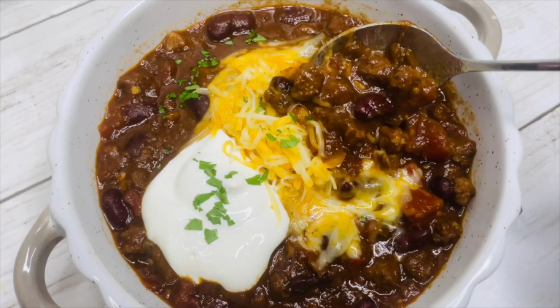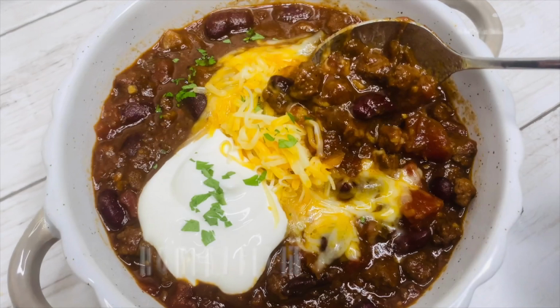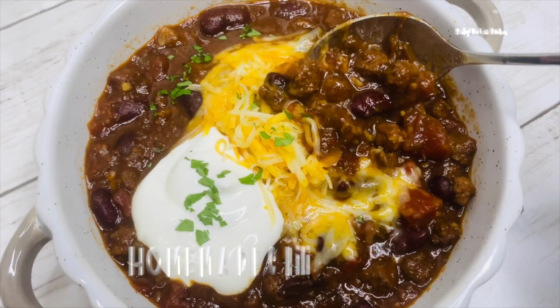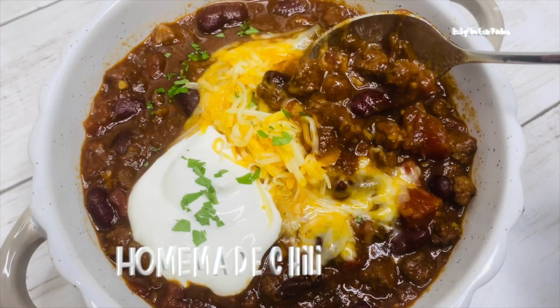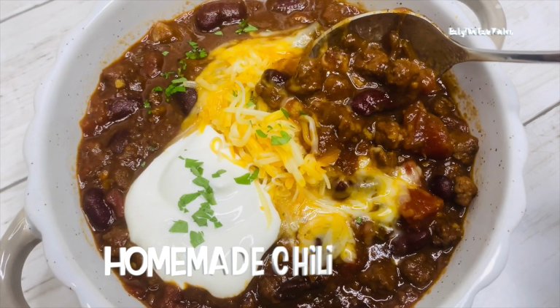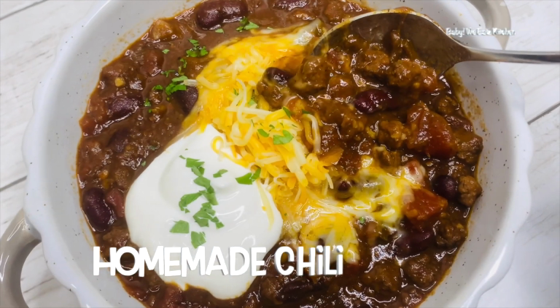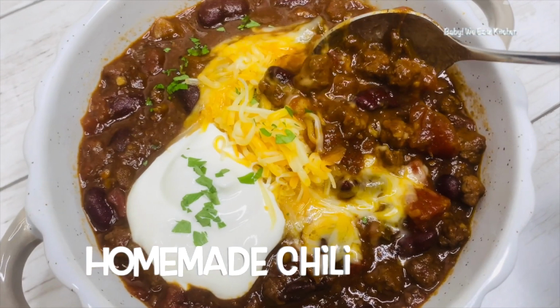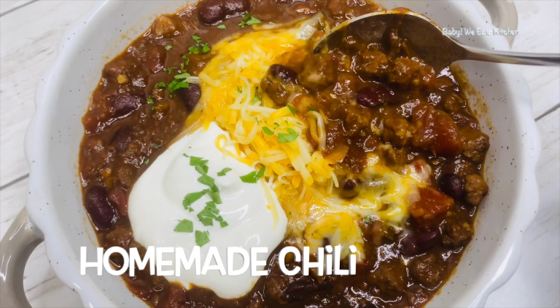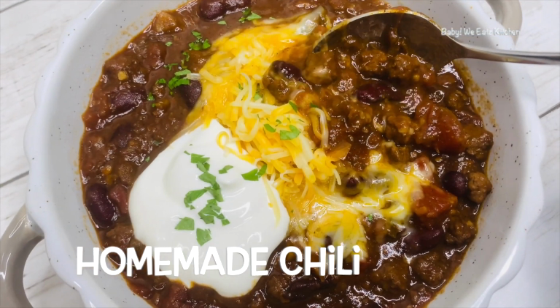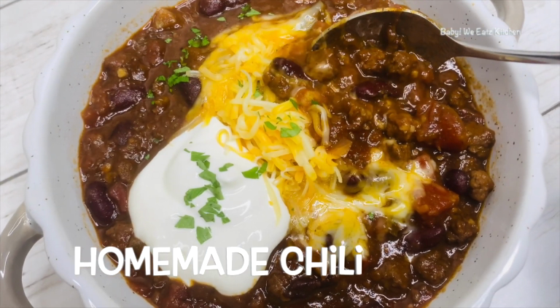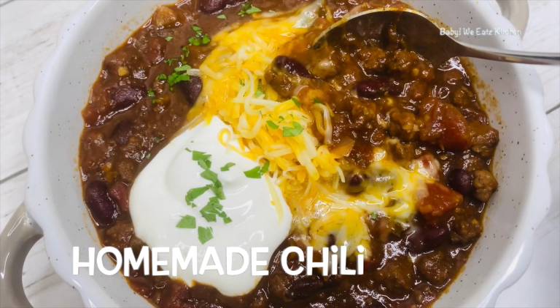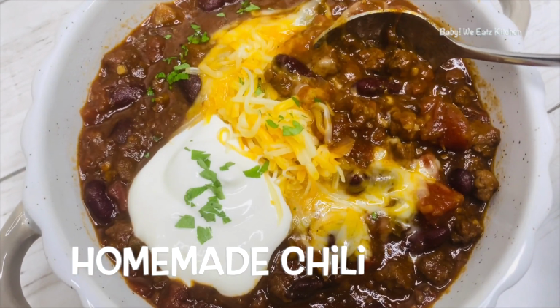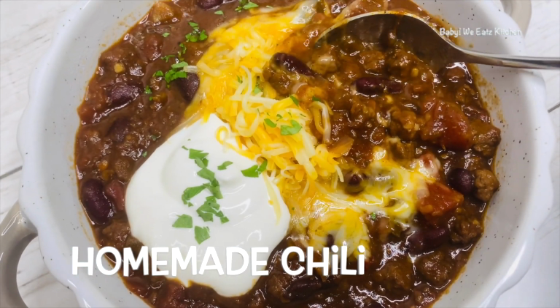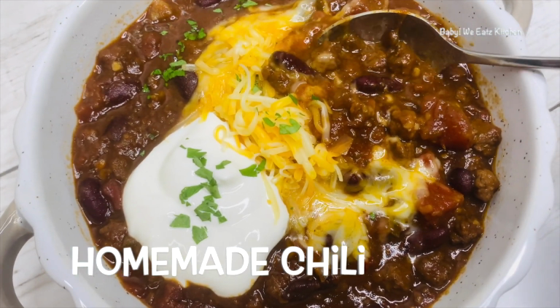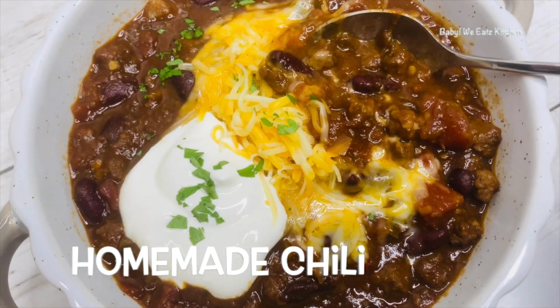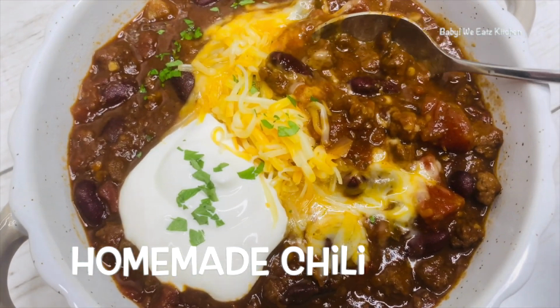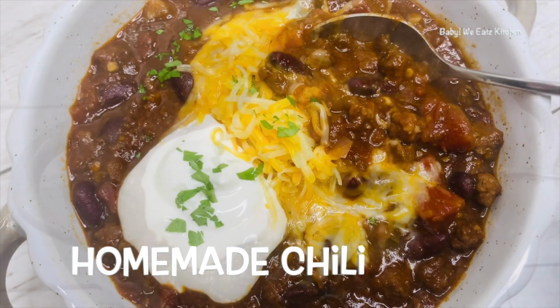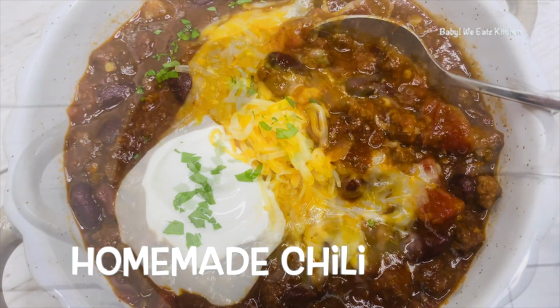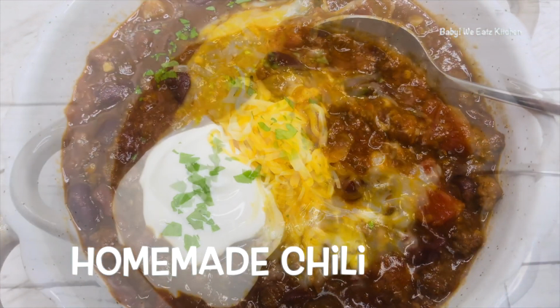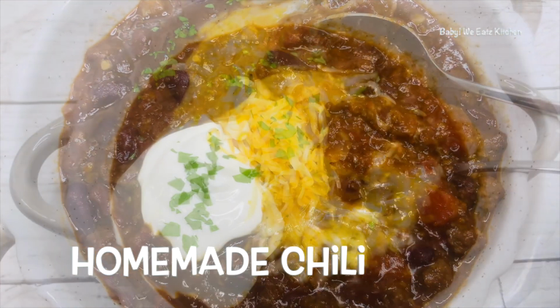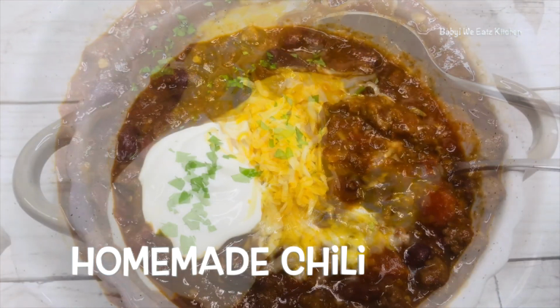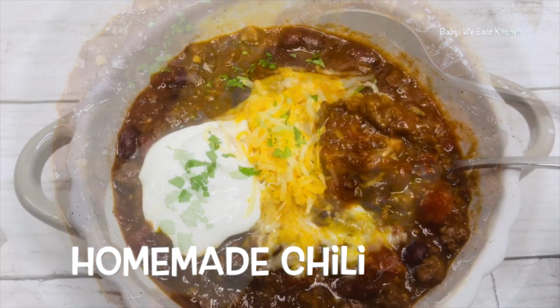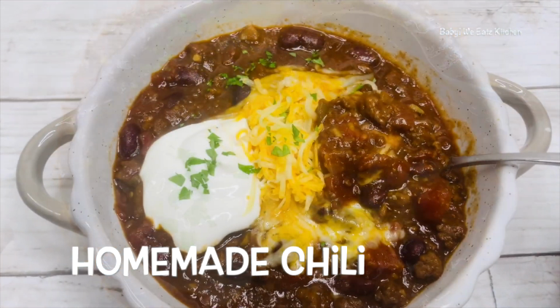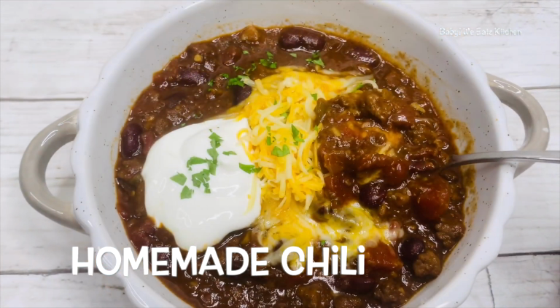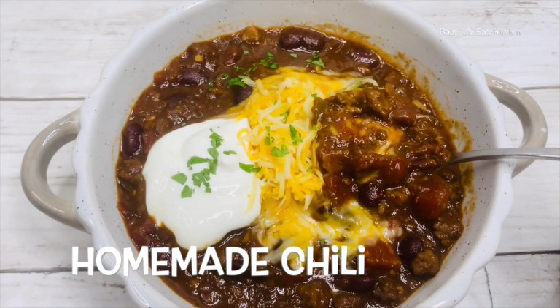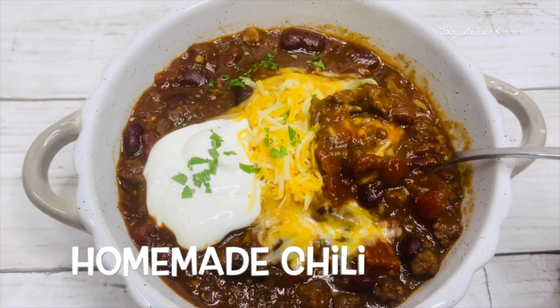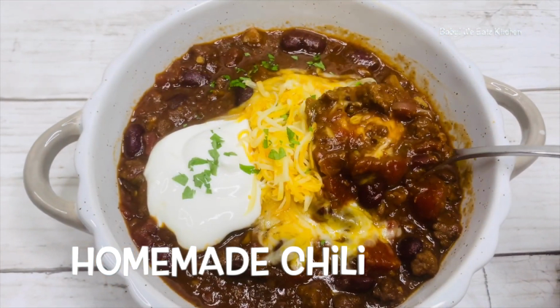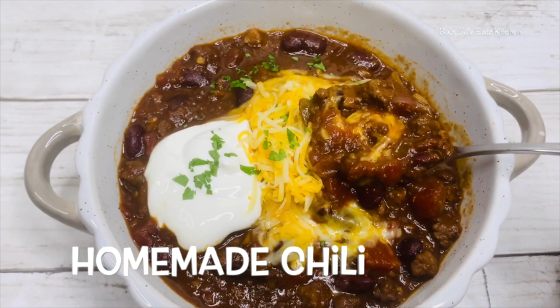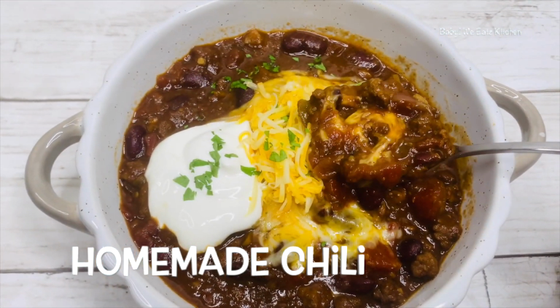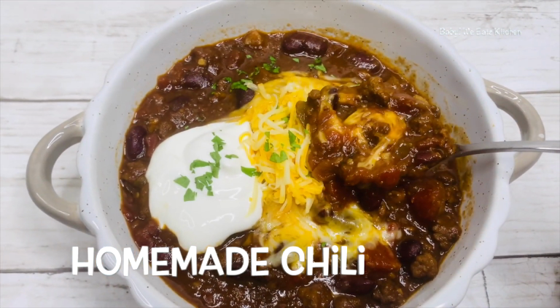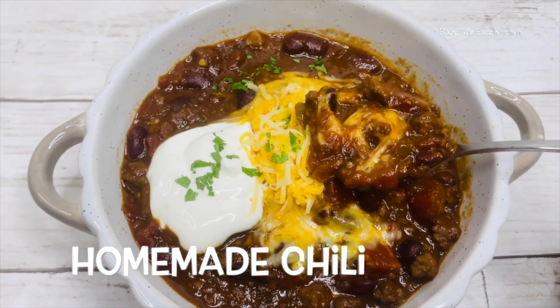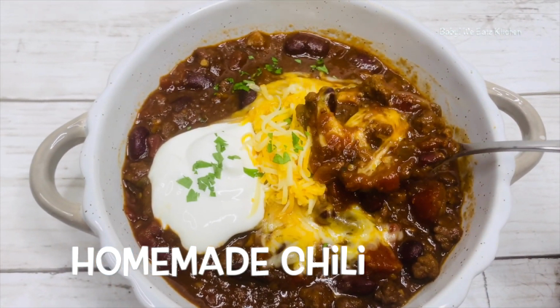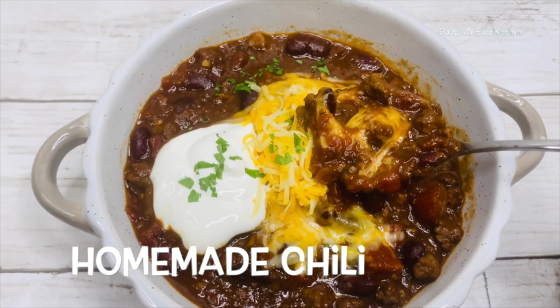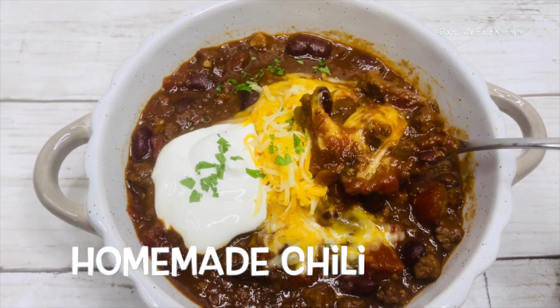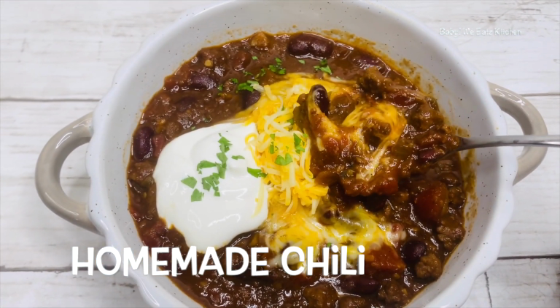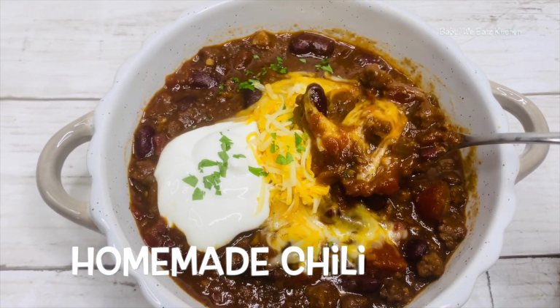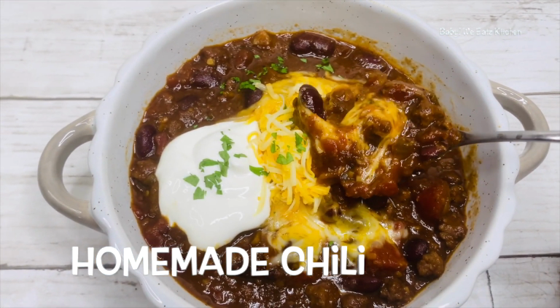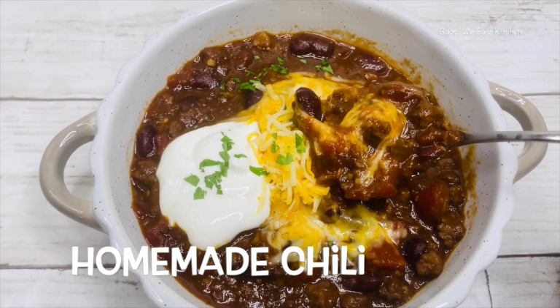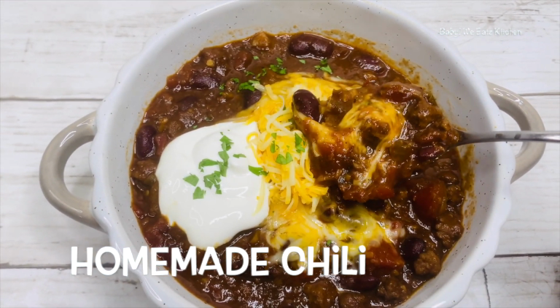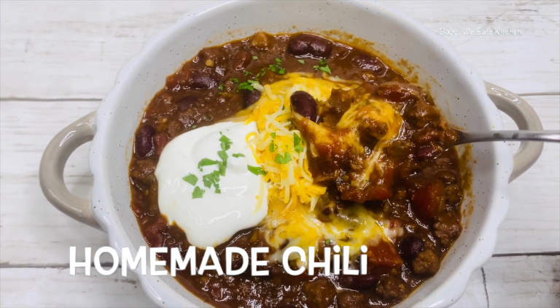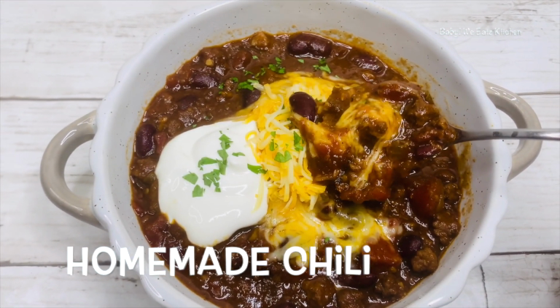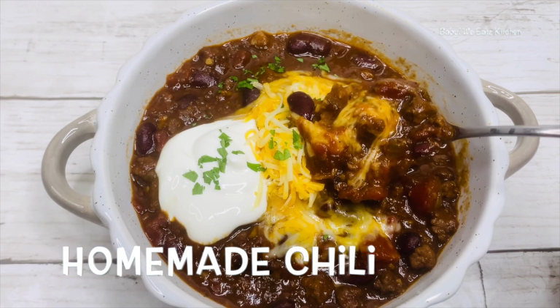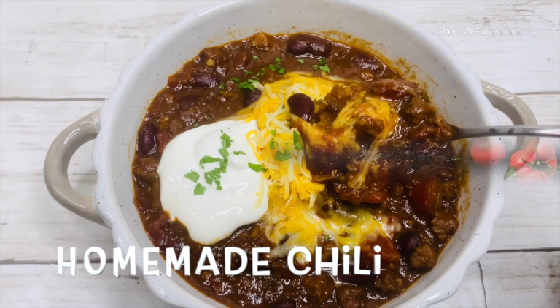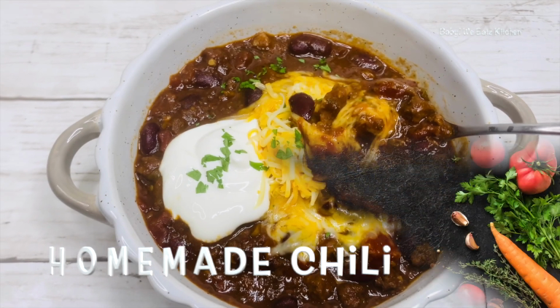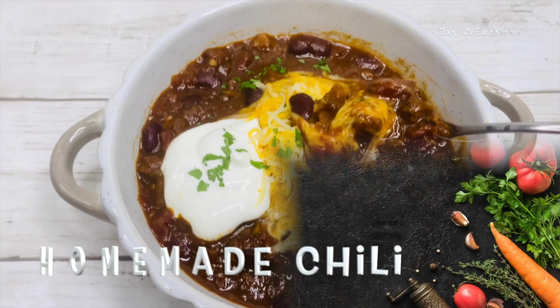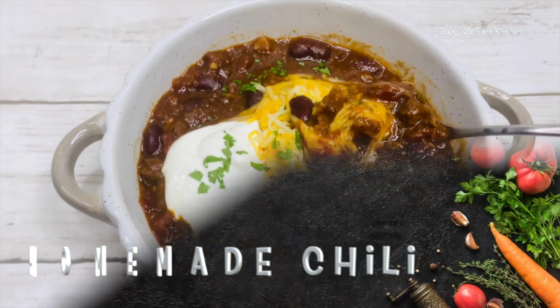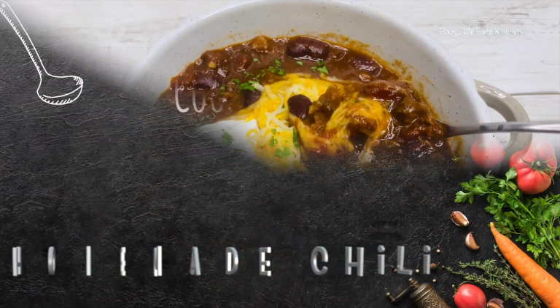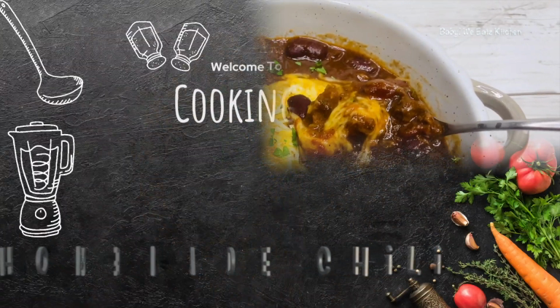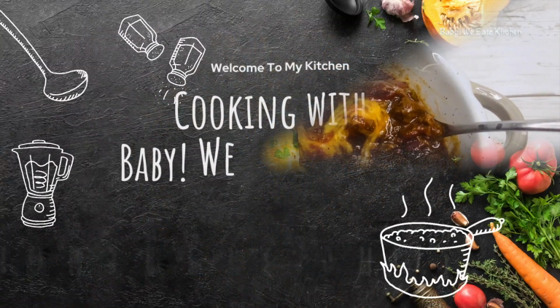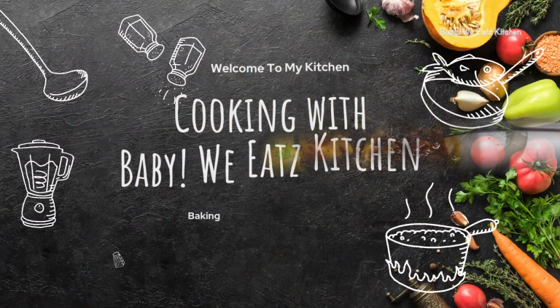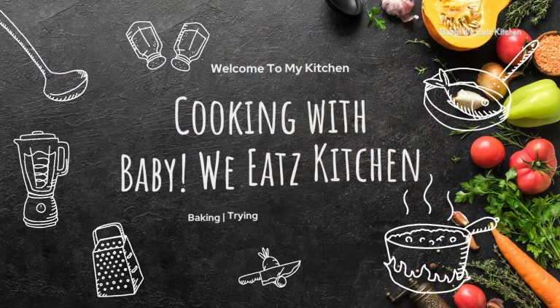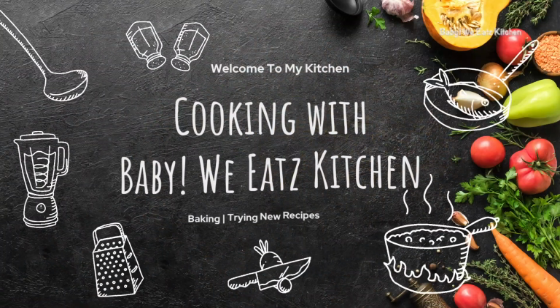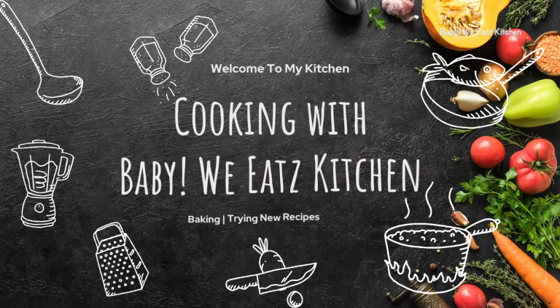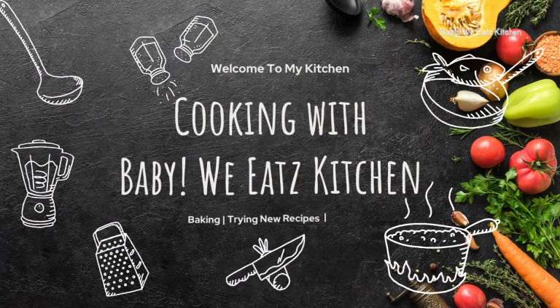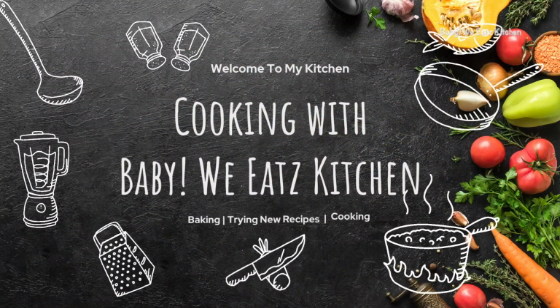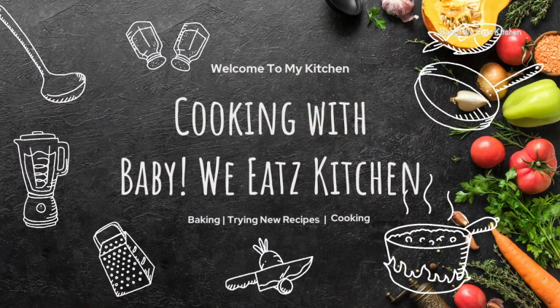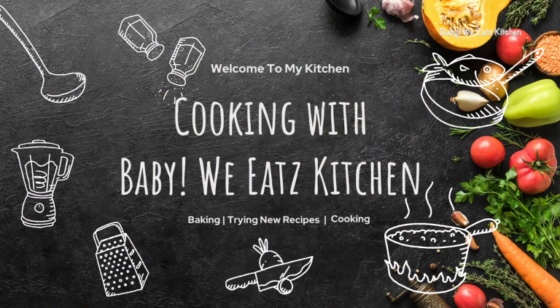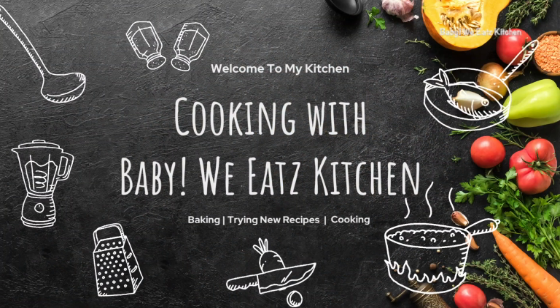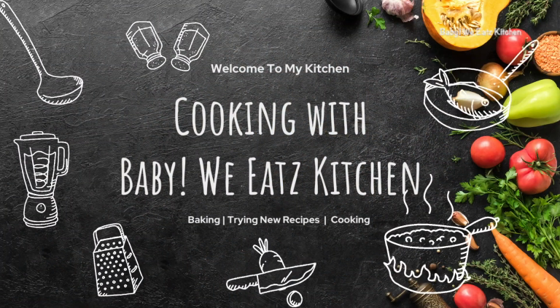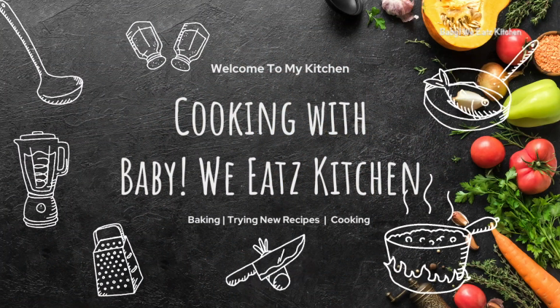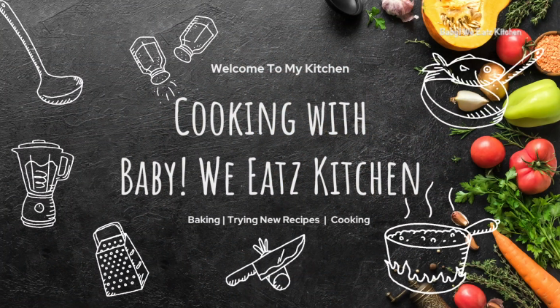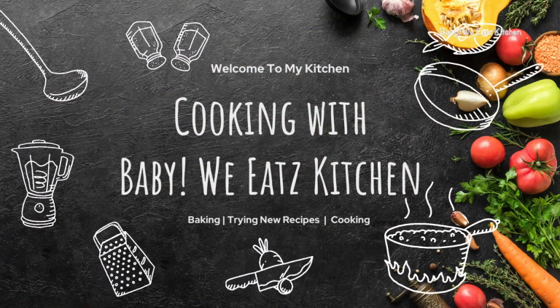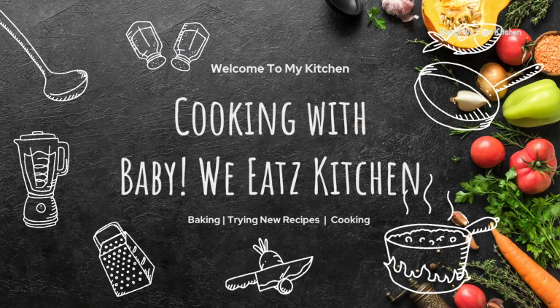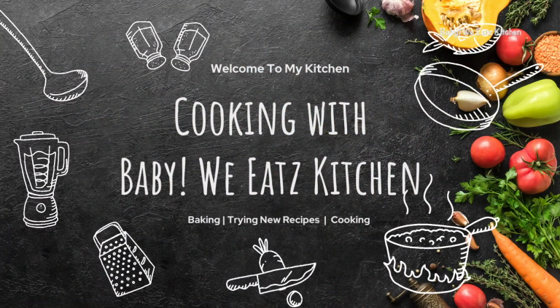Hello and welcome back to Baby We Eats. Today we are making homemade chili.